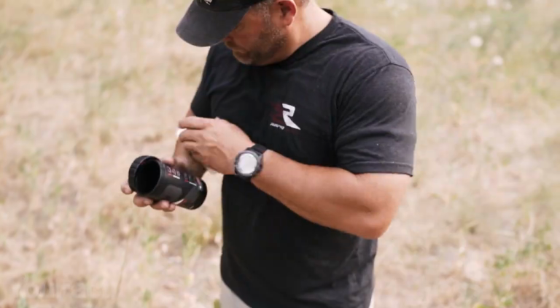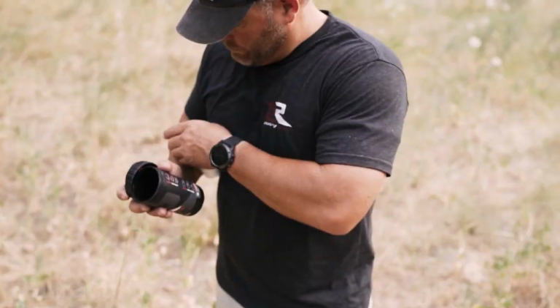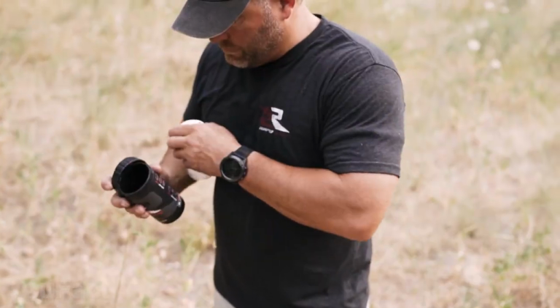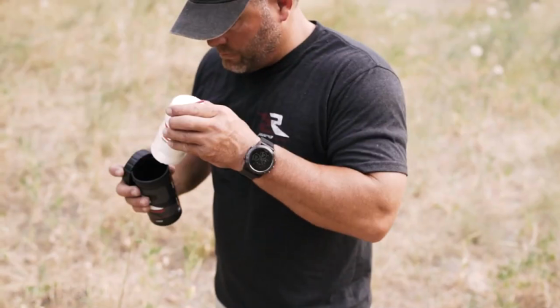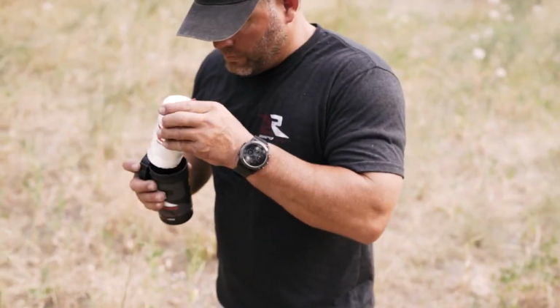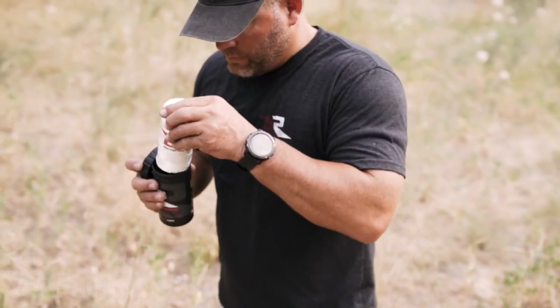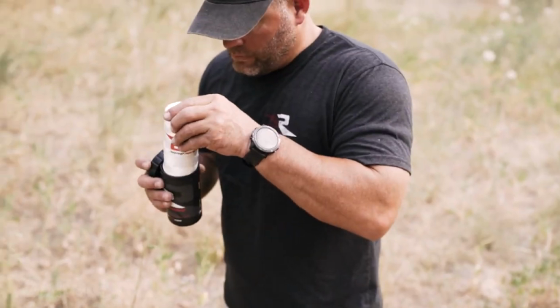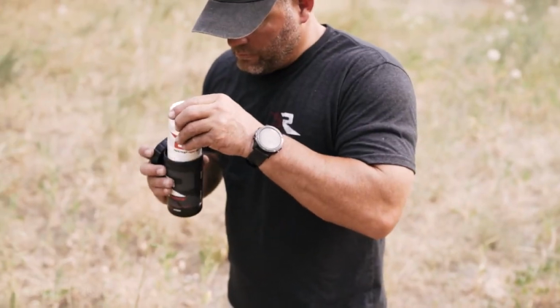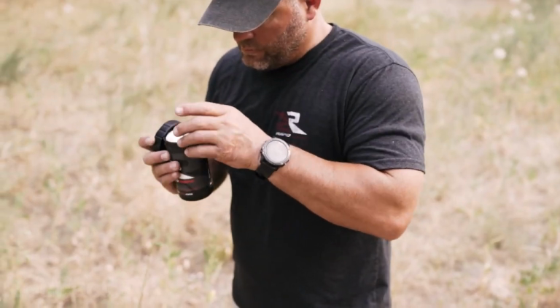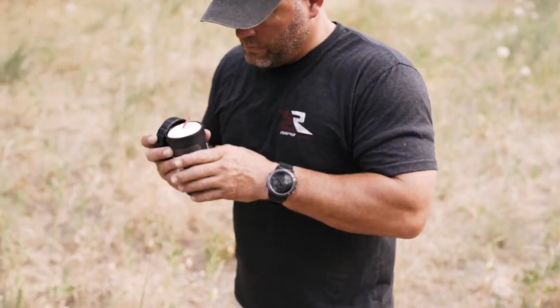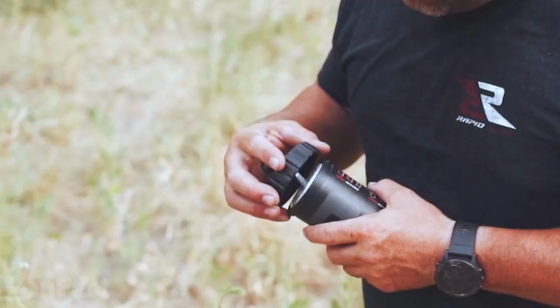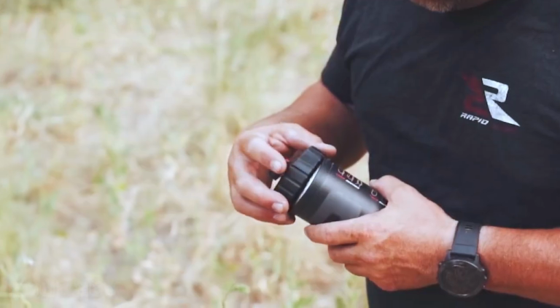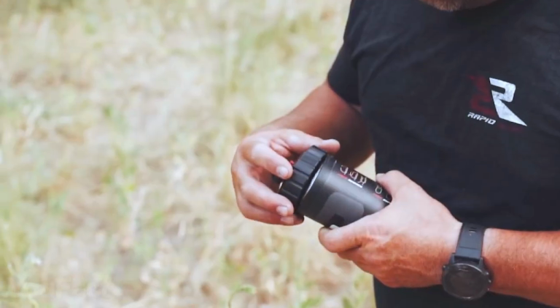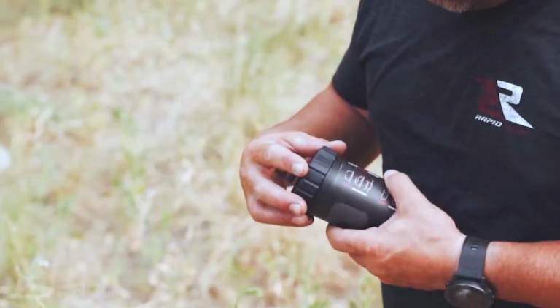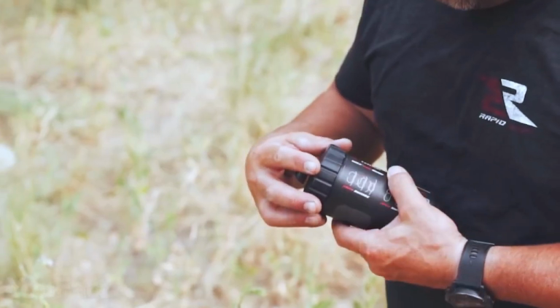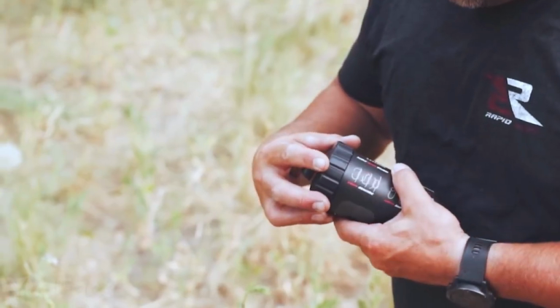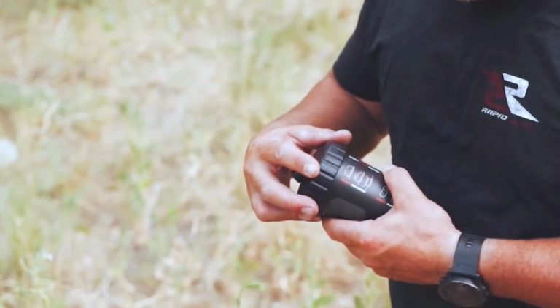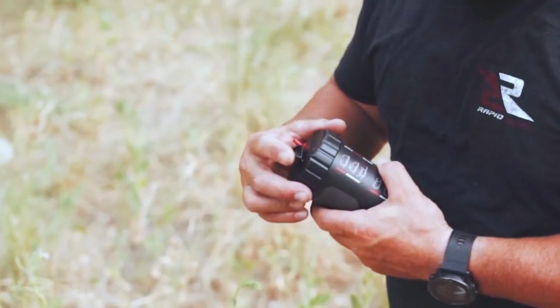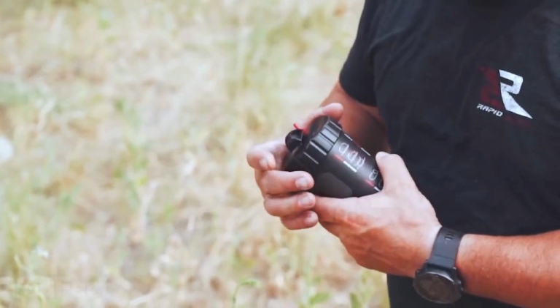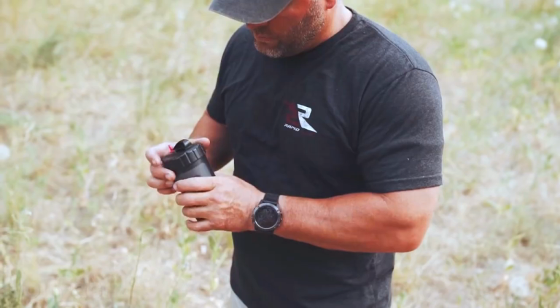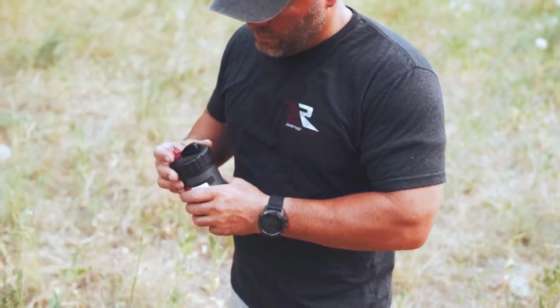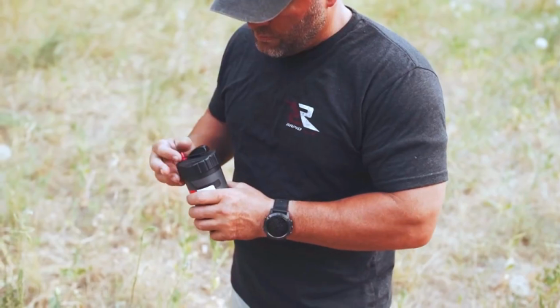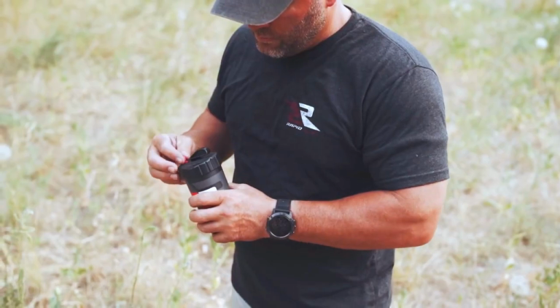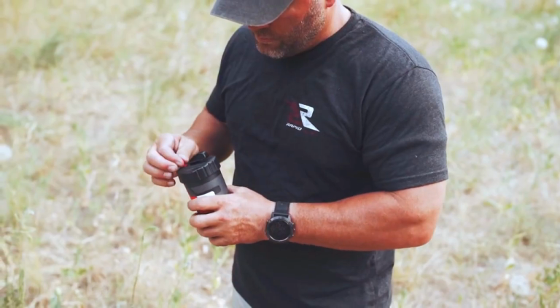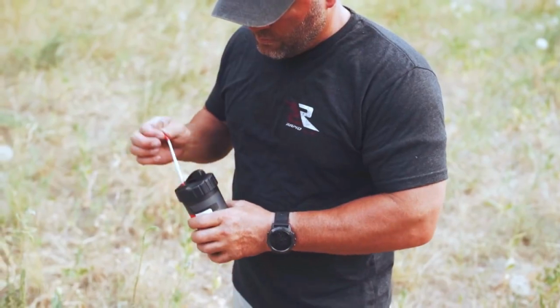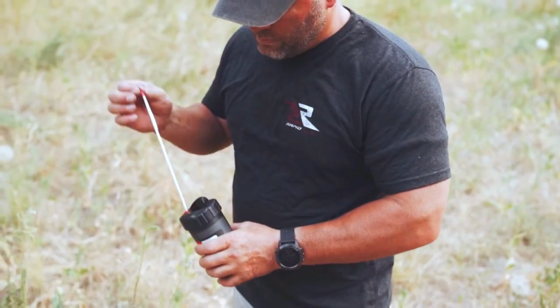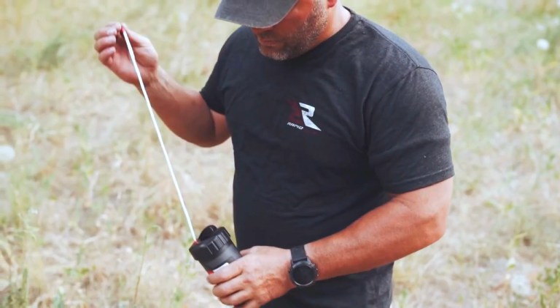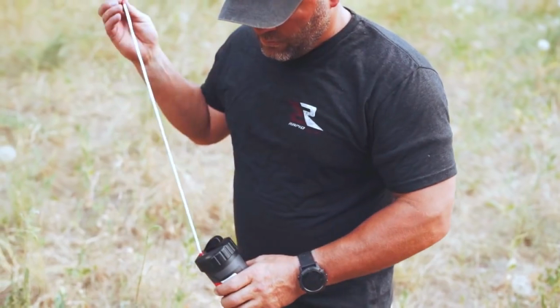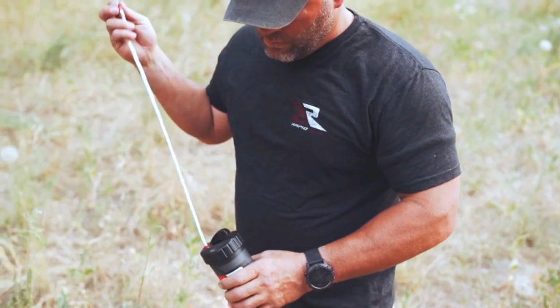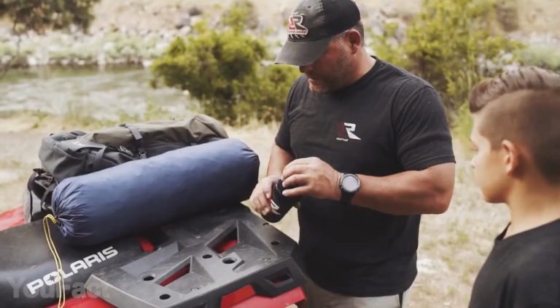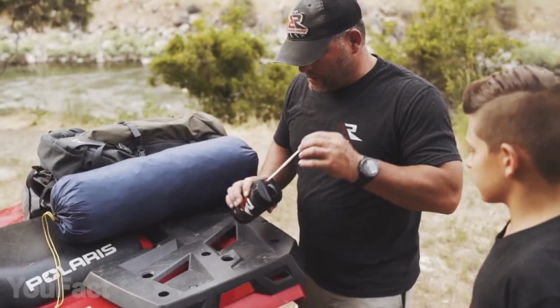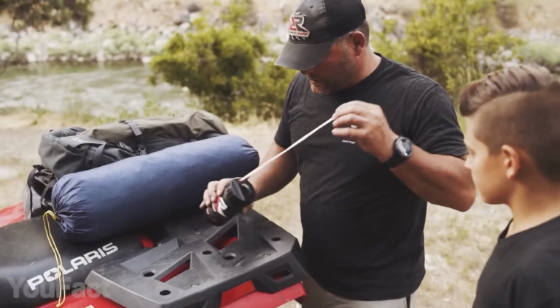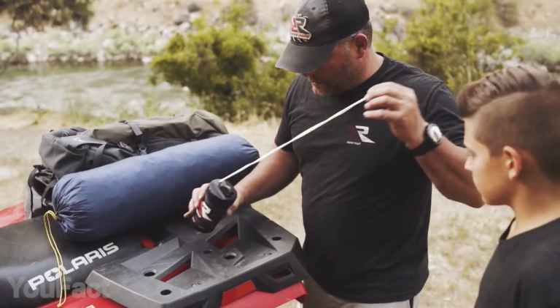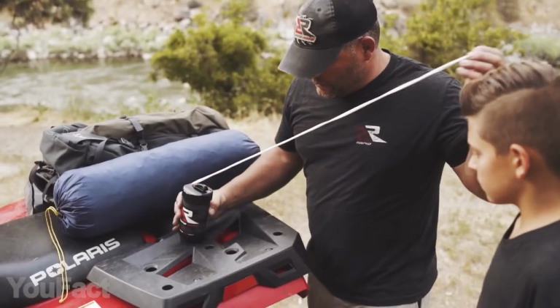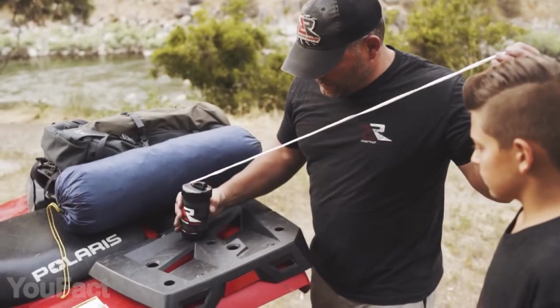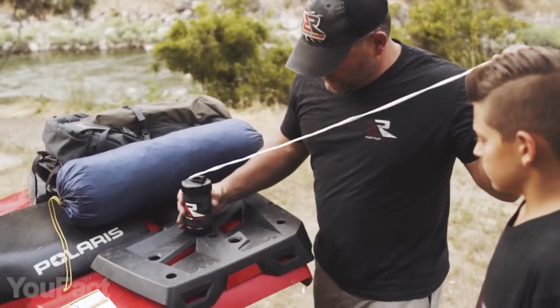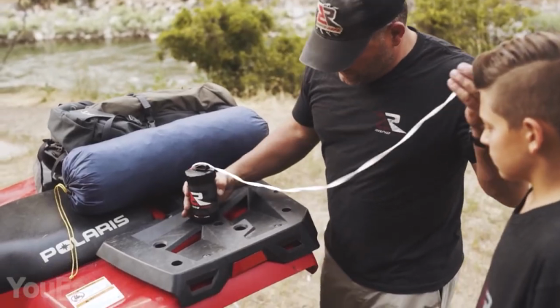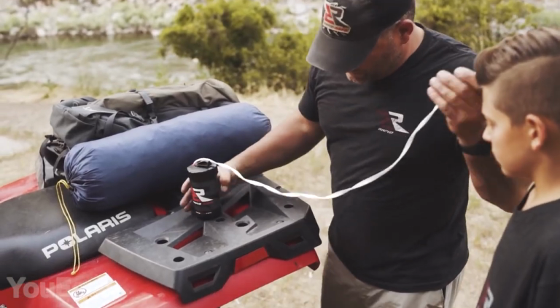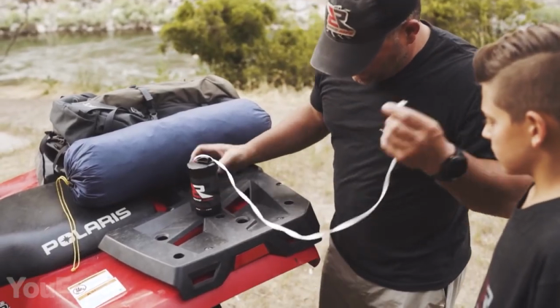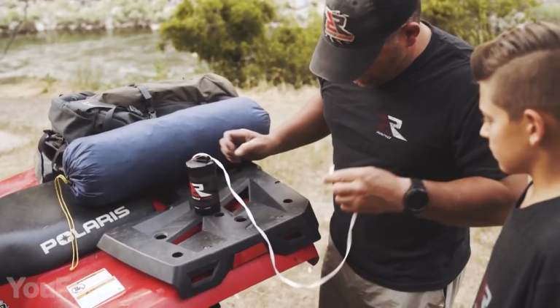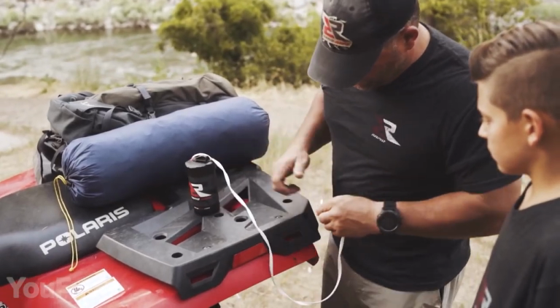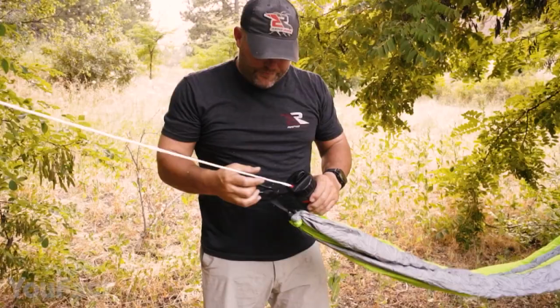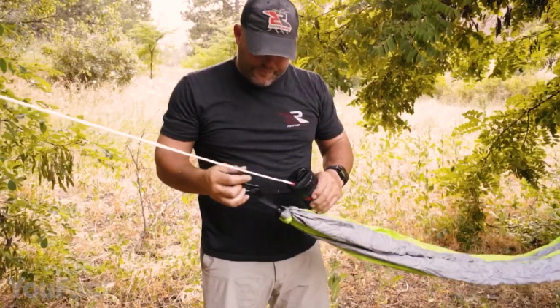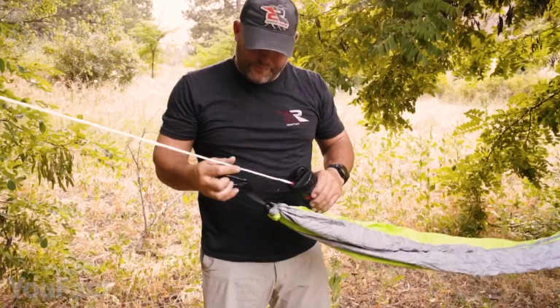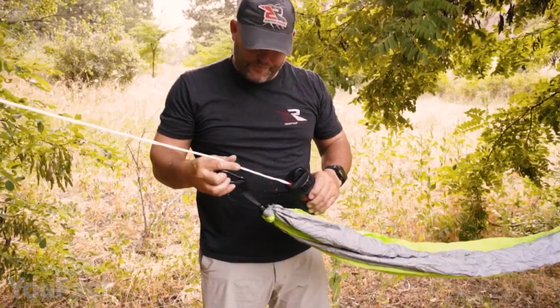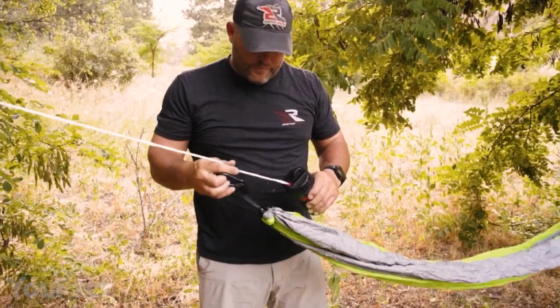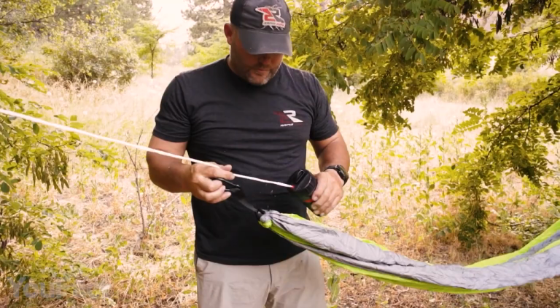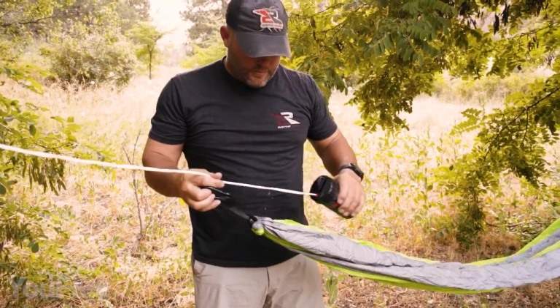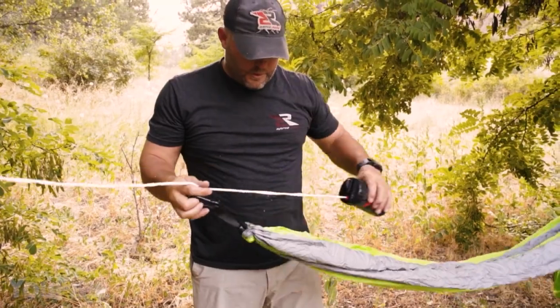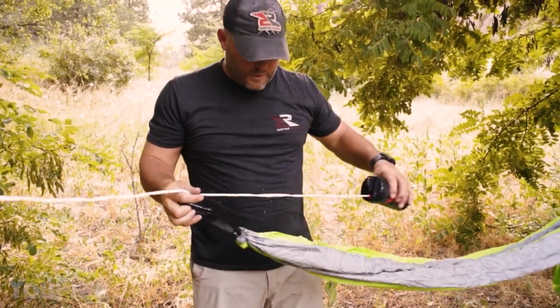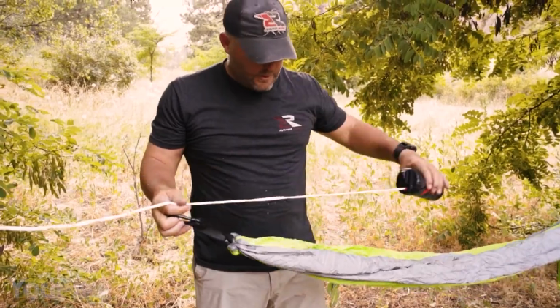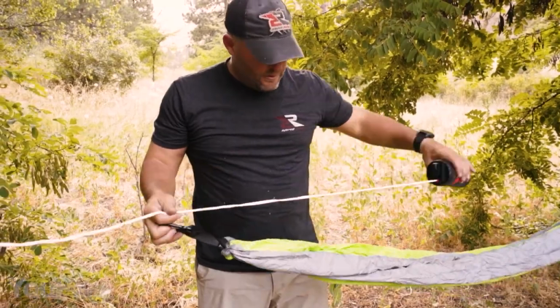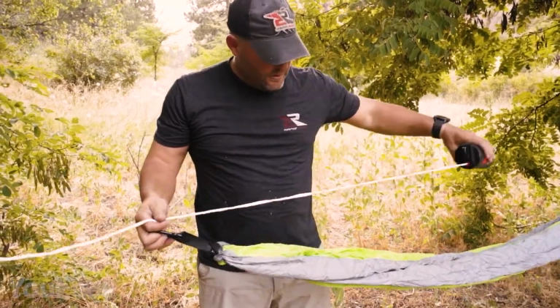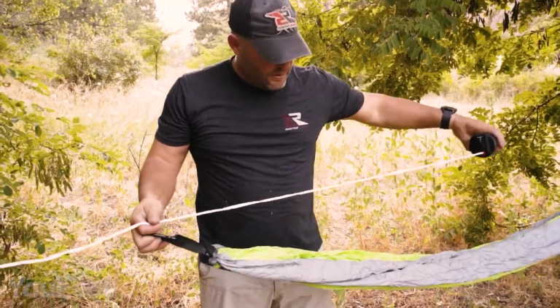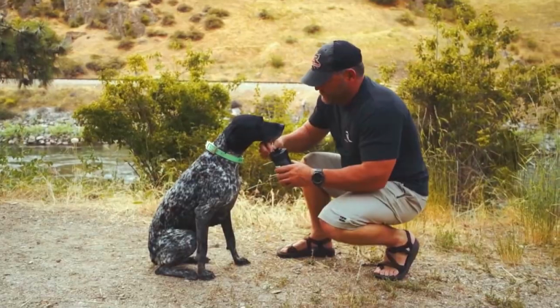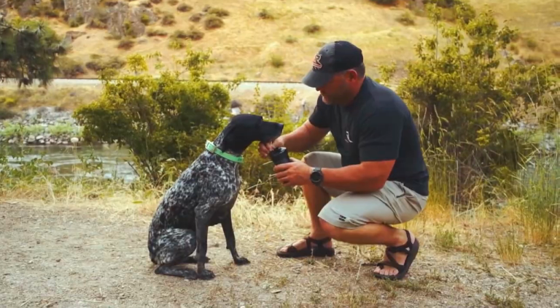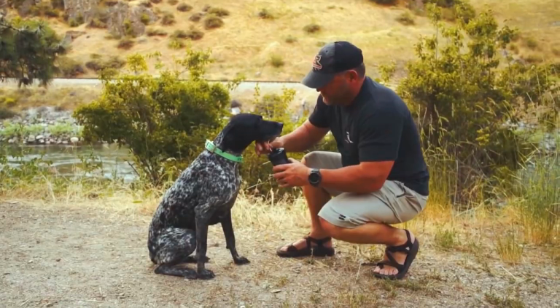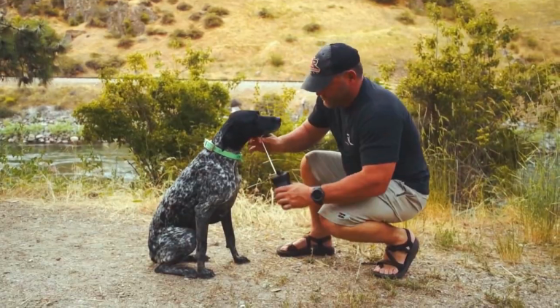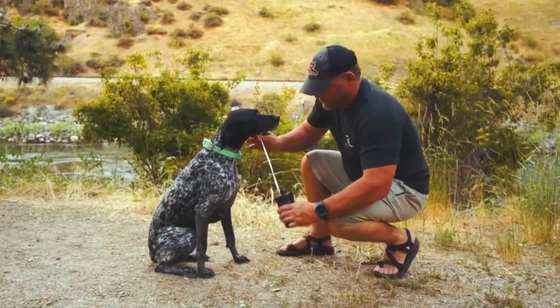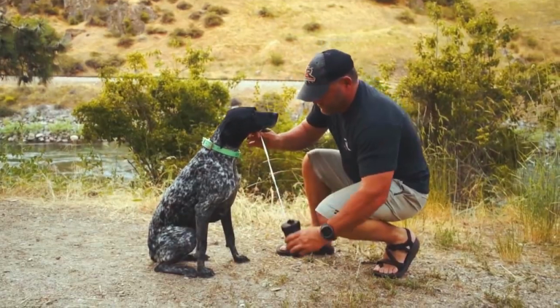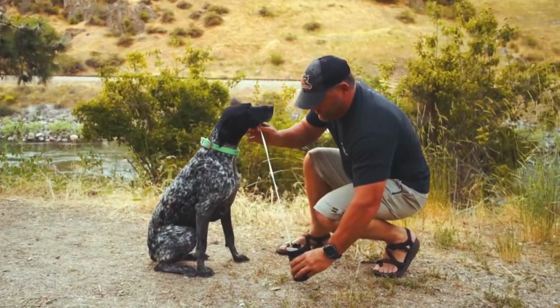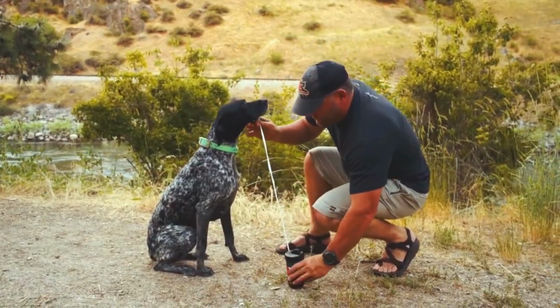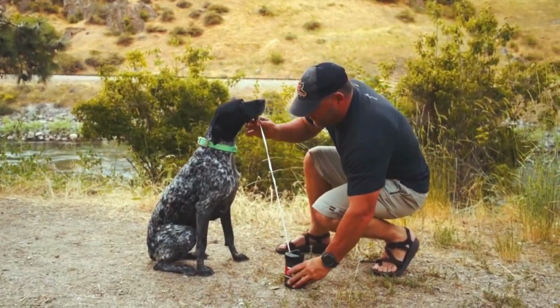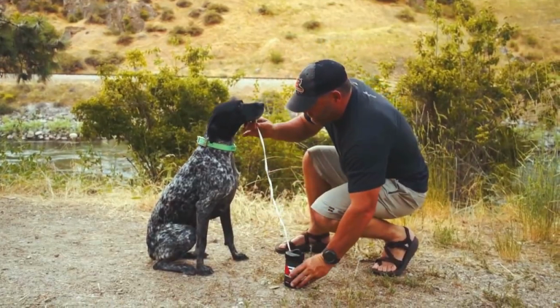And if you run out of rope, don't worry — this thing is refillable. Last but not least, since there are four different colors available, you might try all of them.